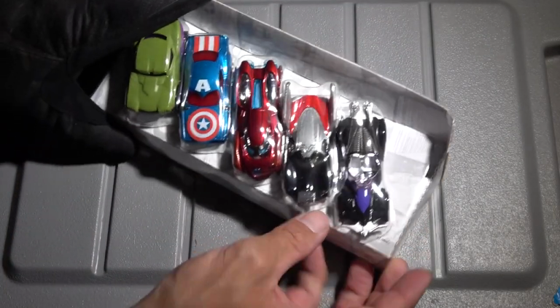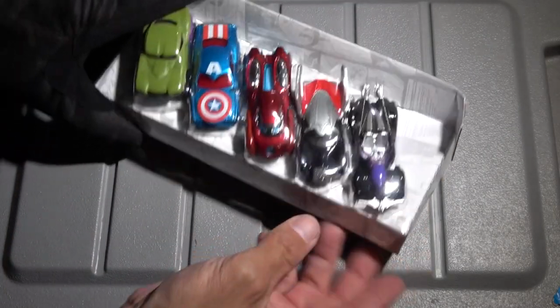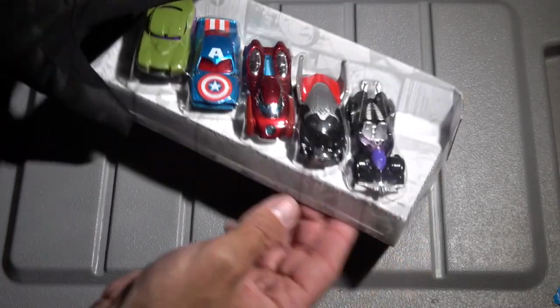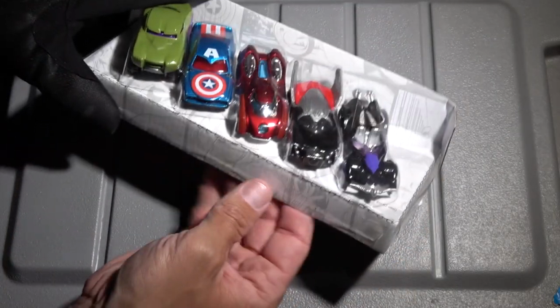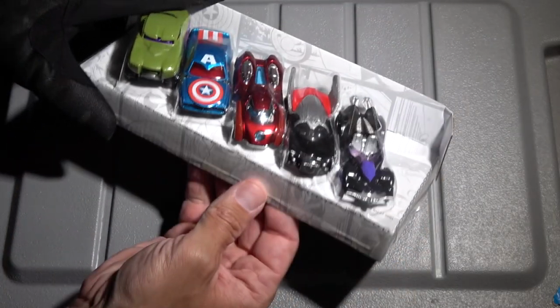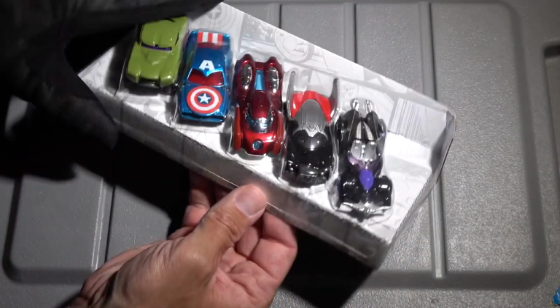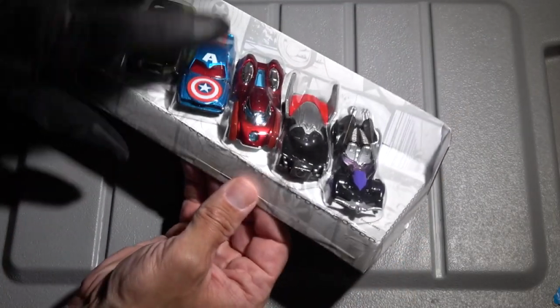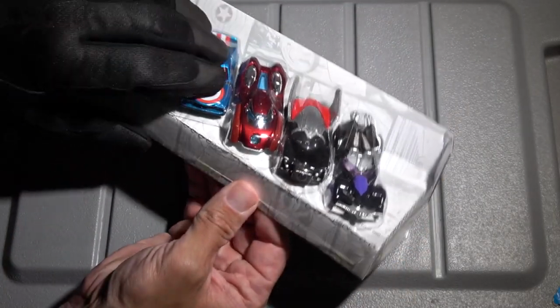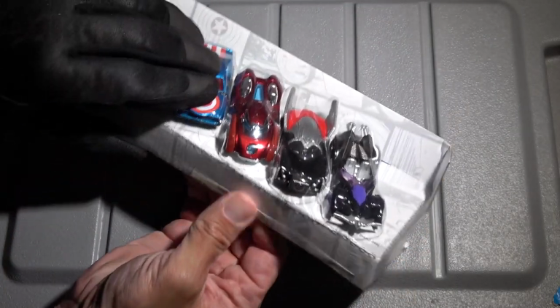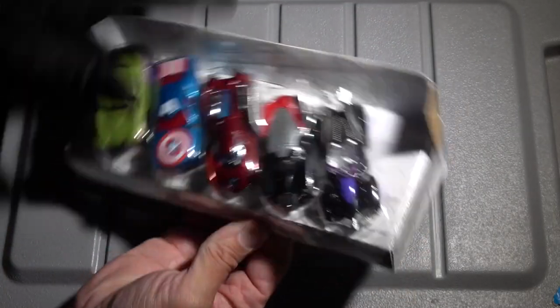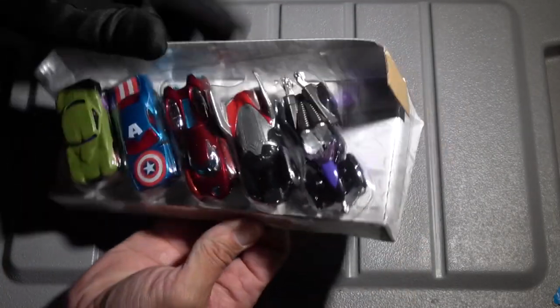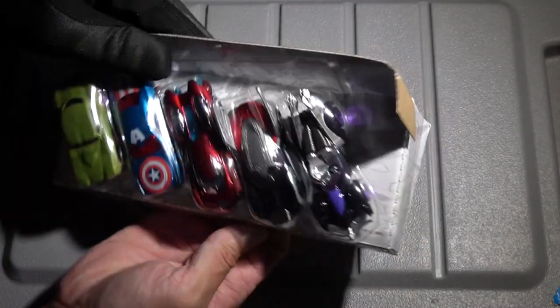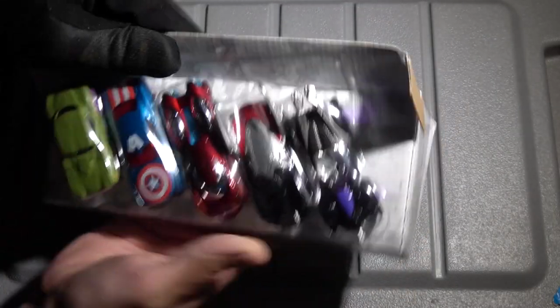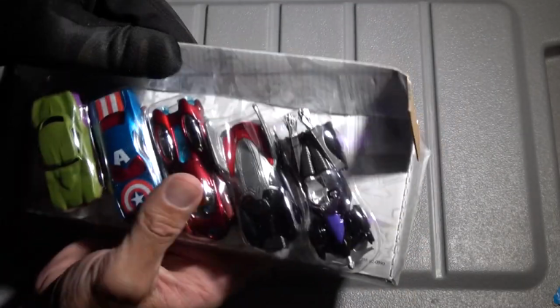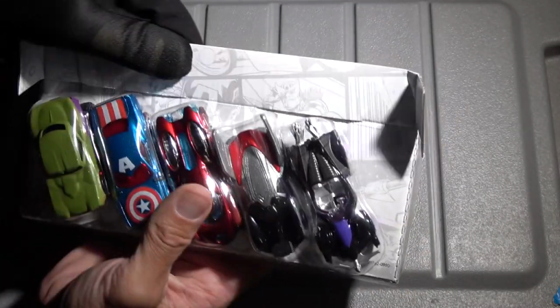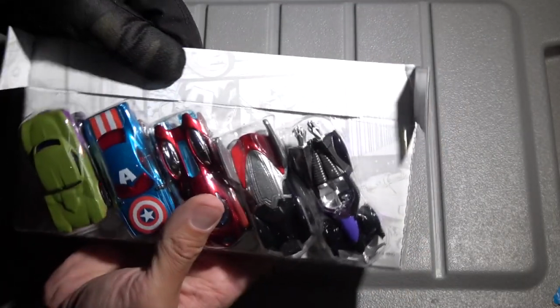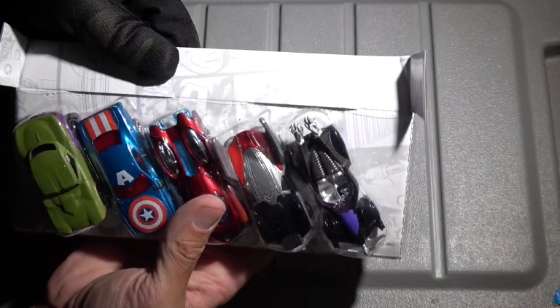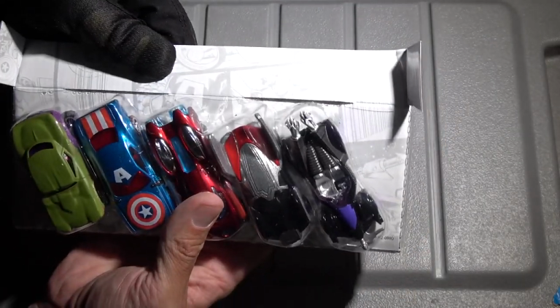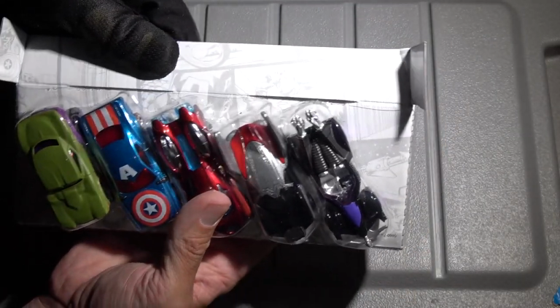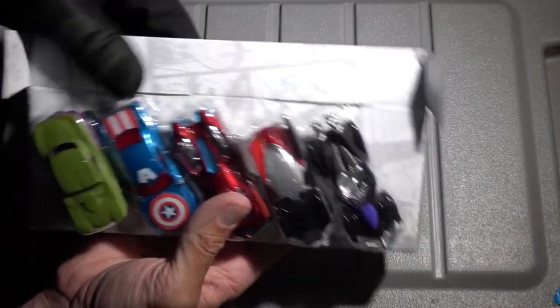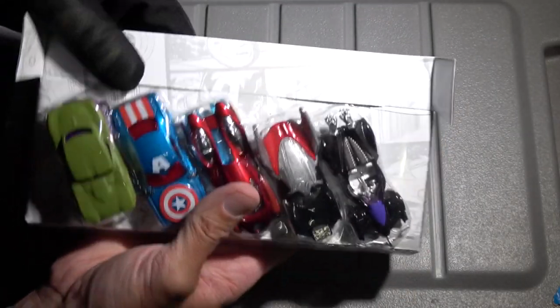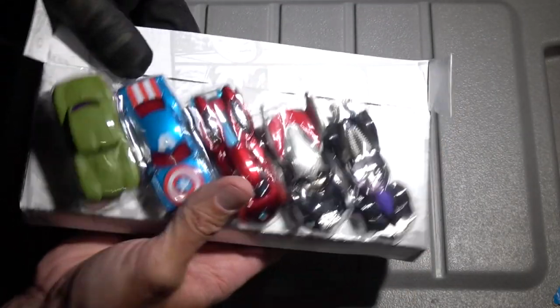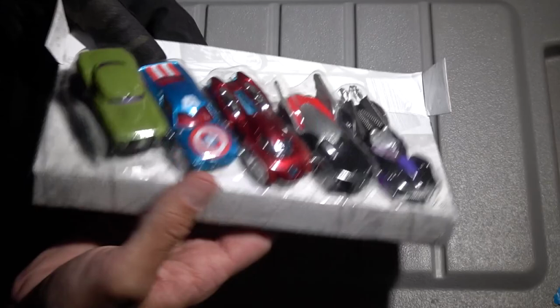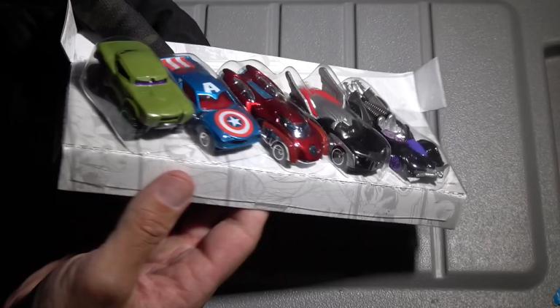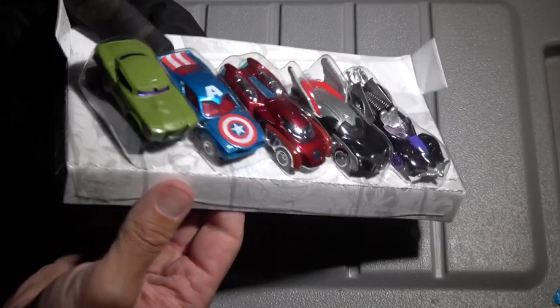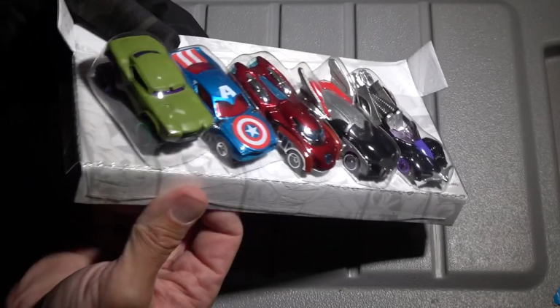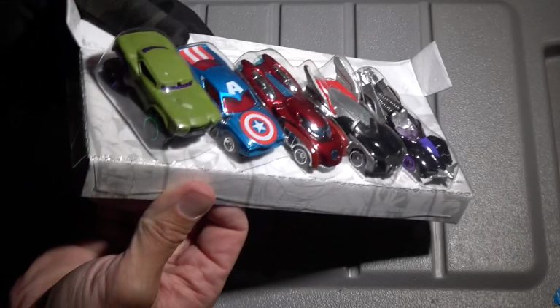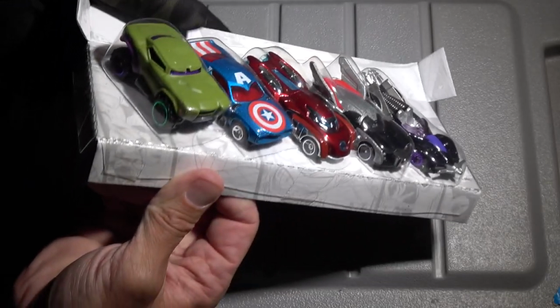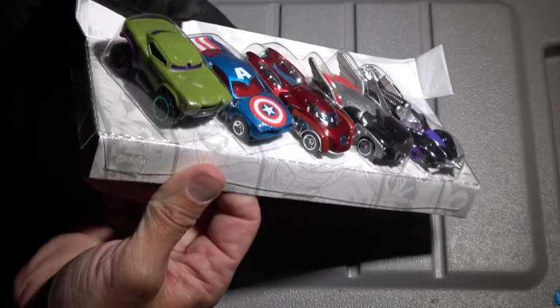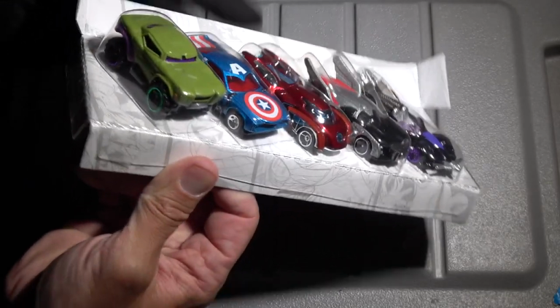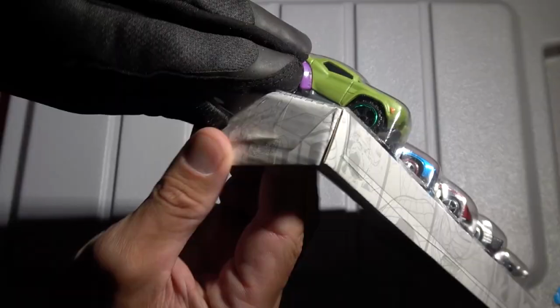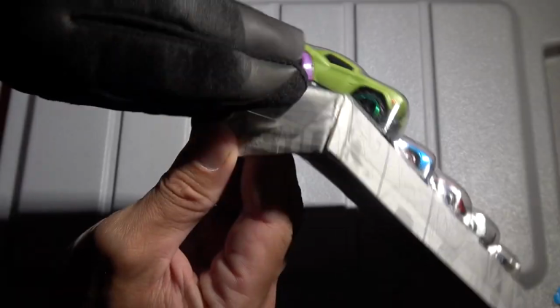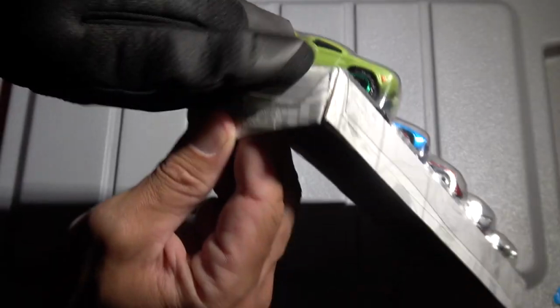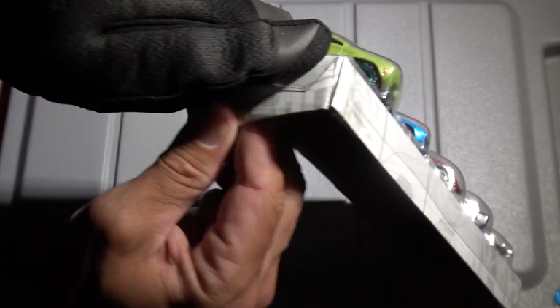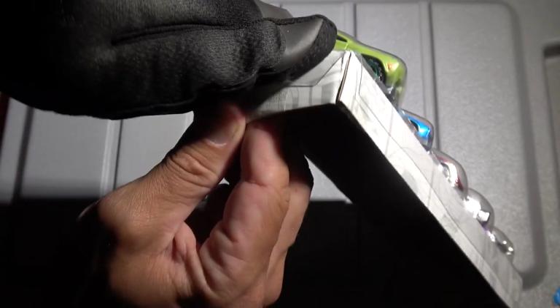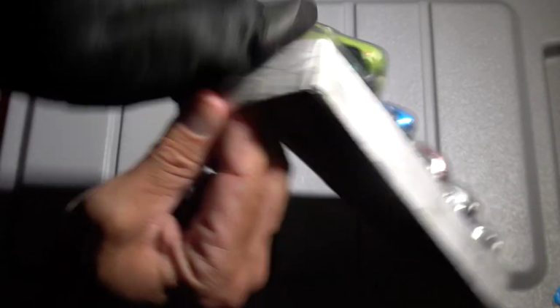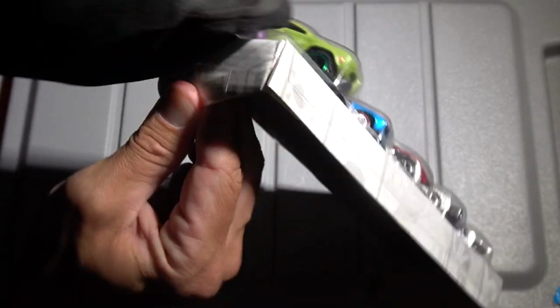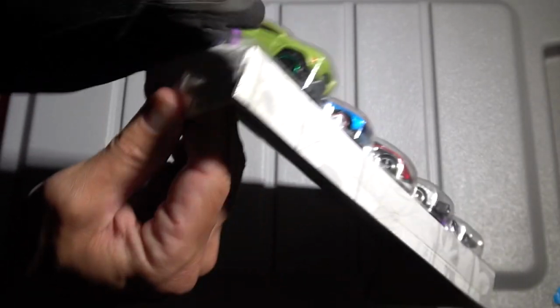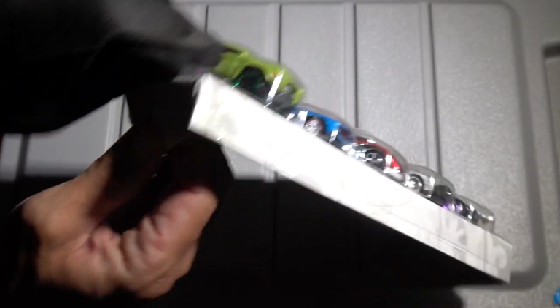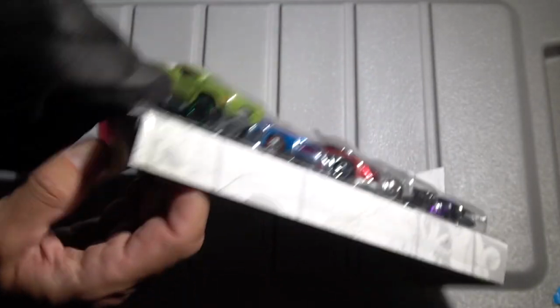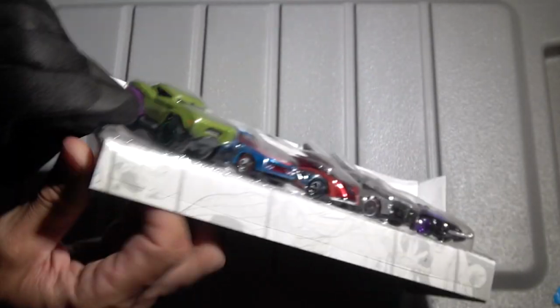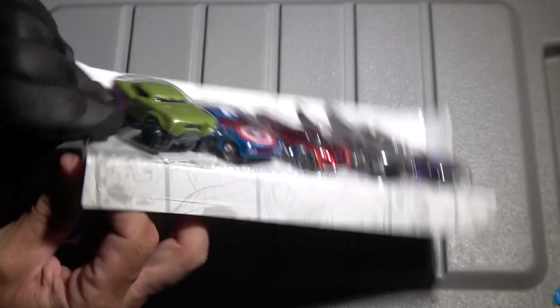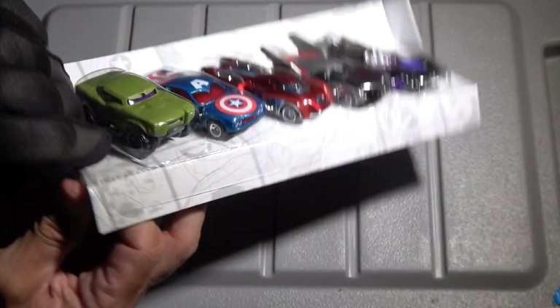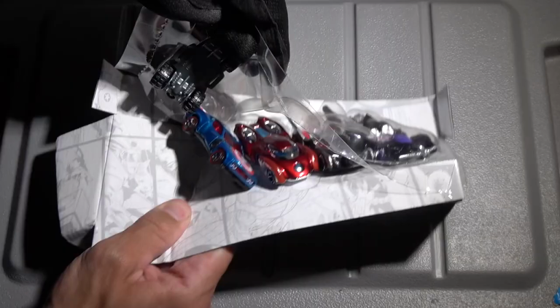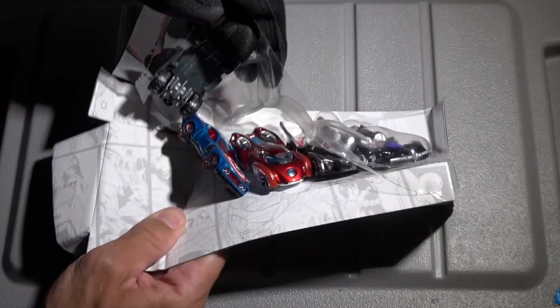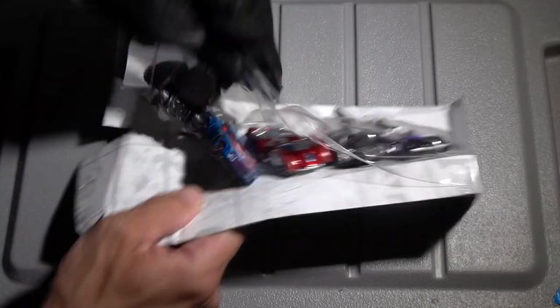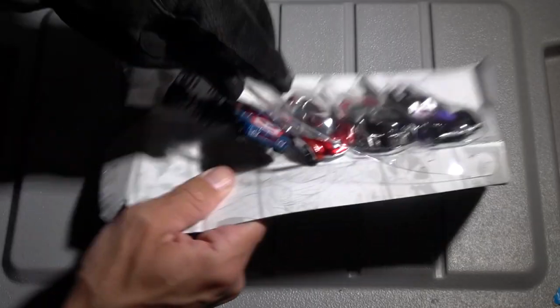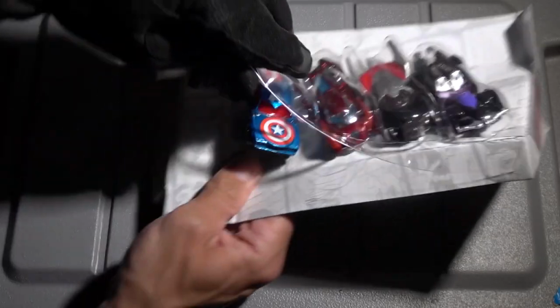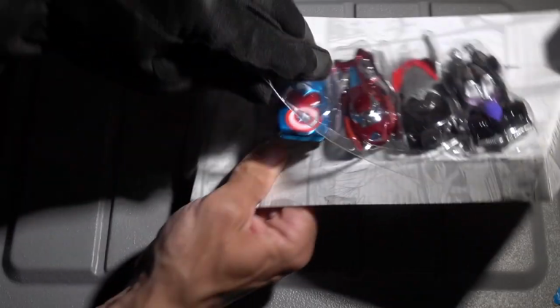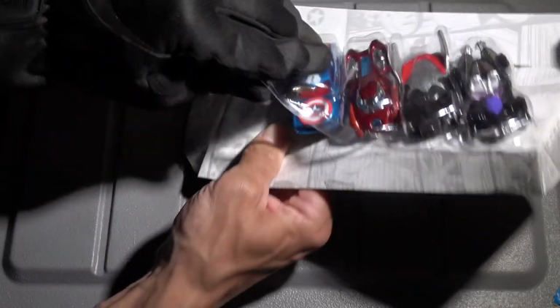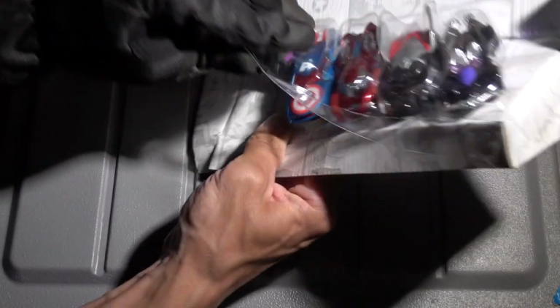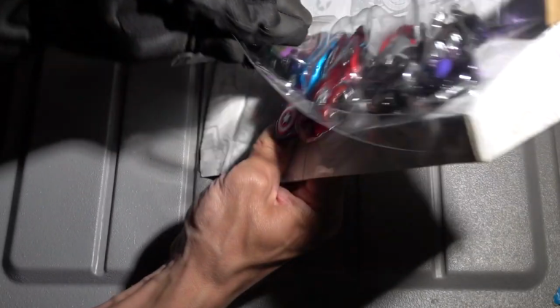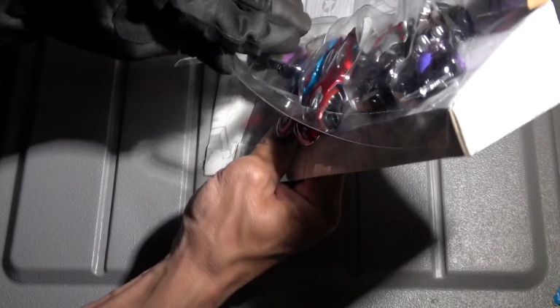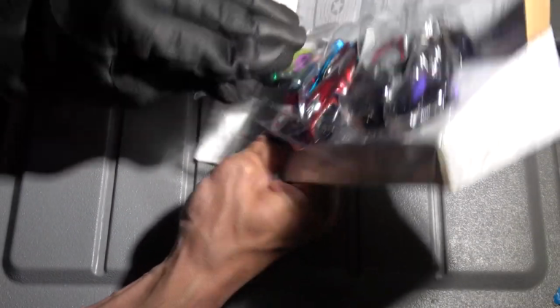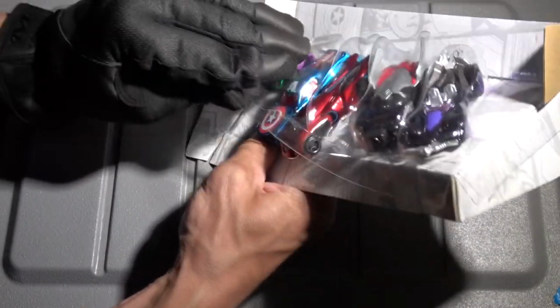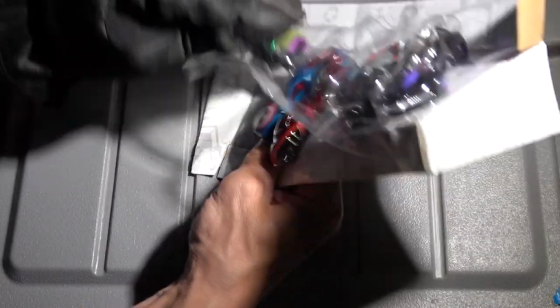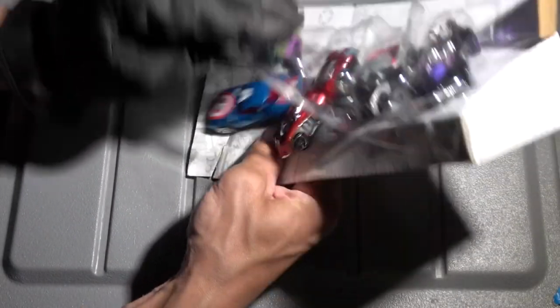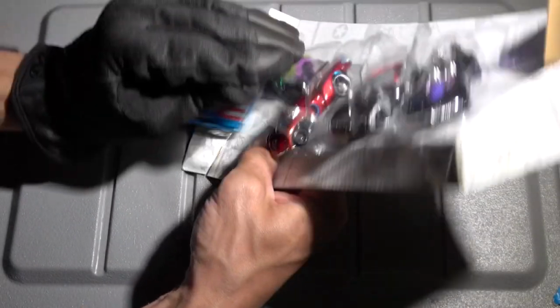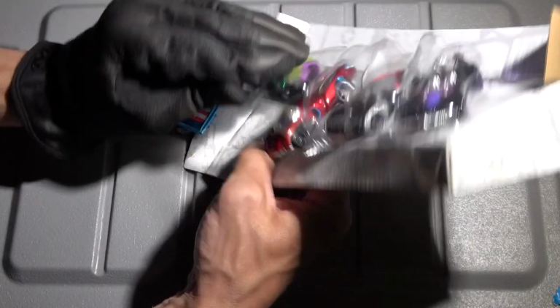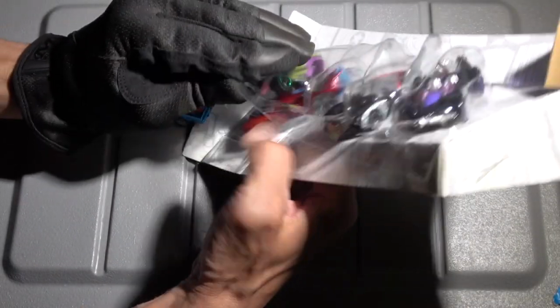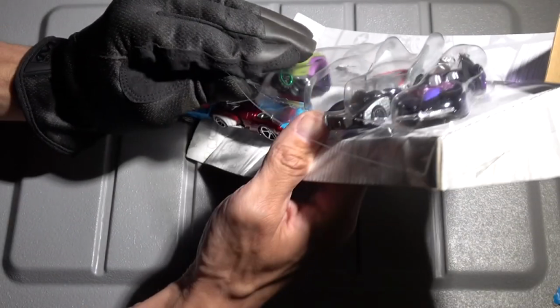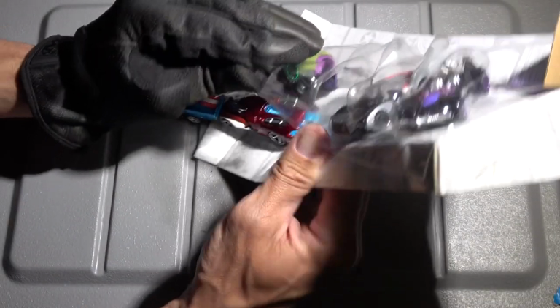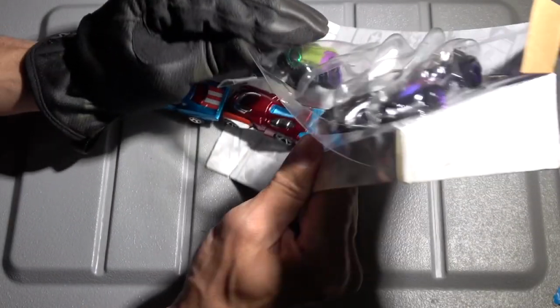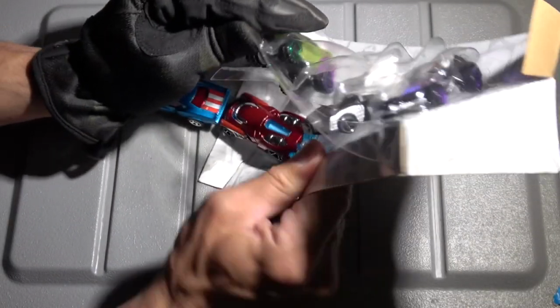Oh my goodness, there's a lot of packaging here. What am I supposed to do with this? It's taped here. Let me just dump the cars out here.